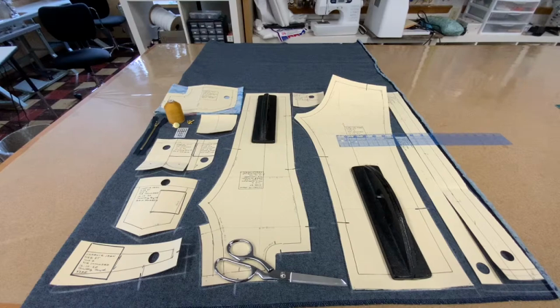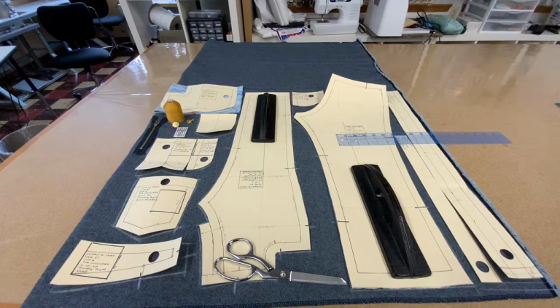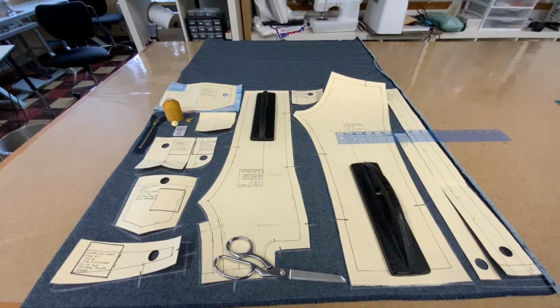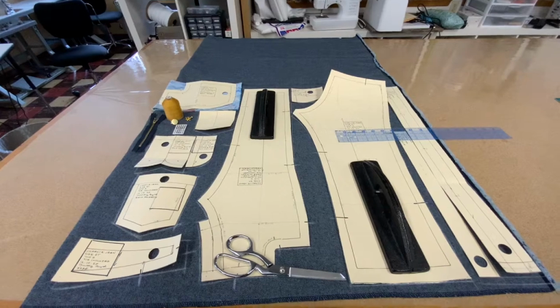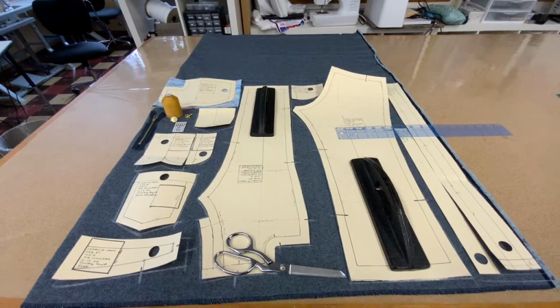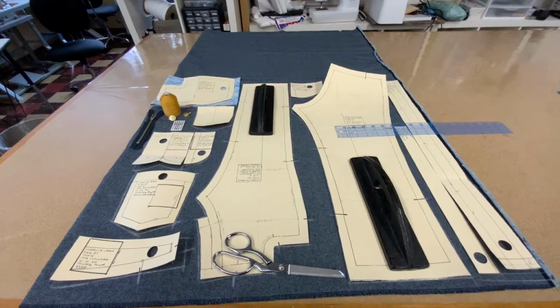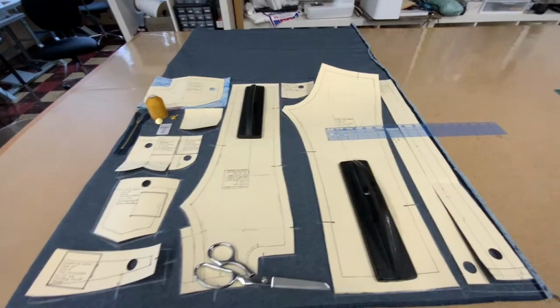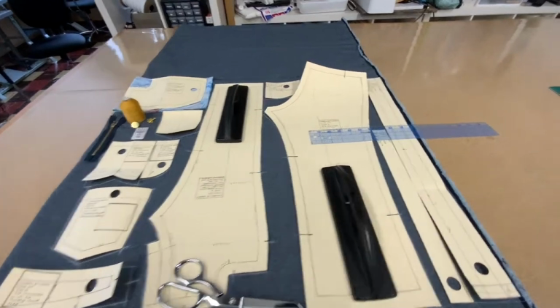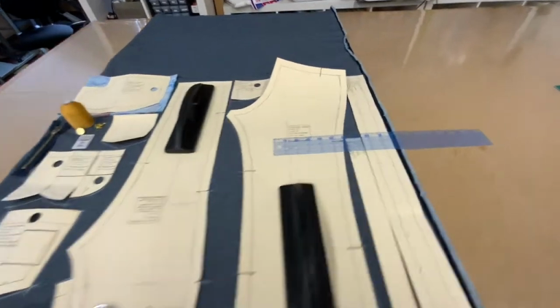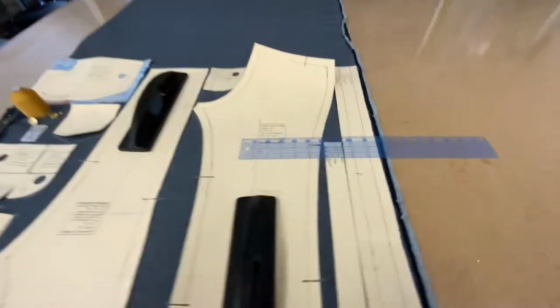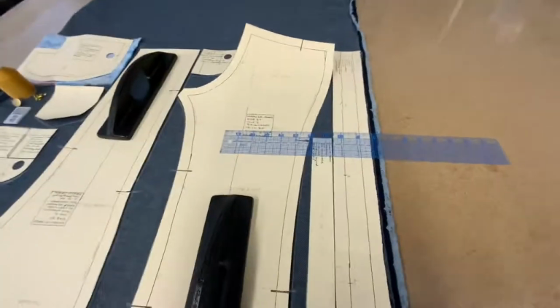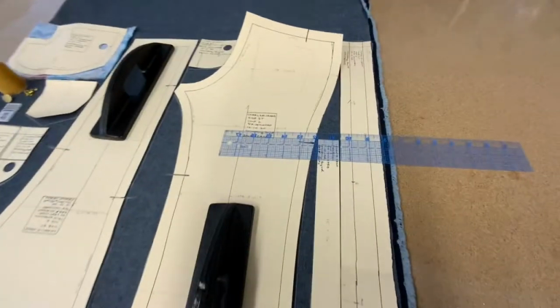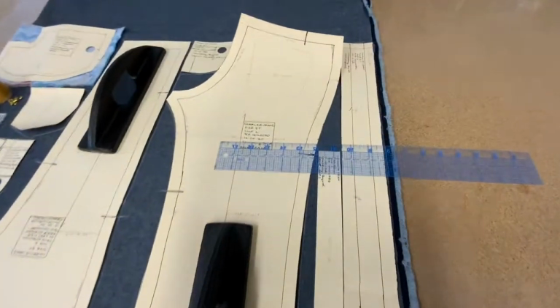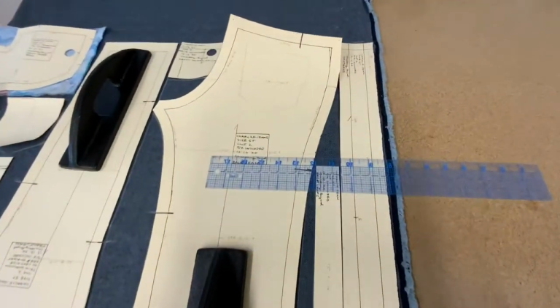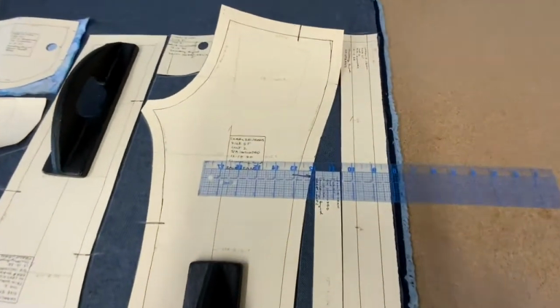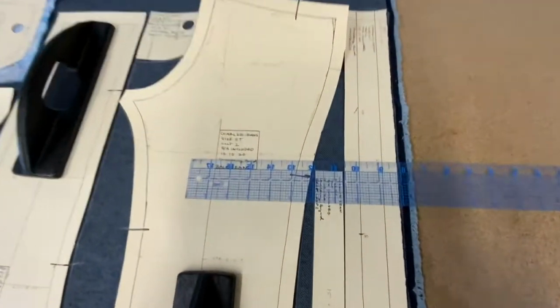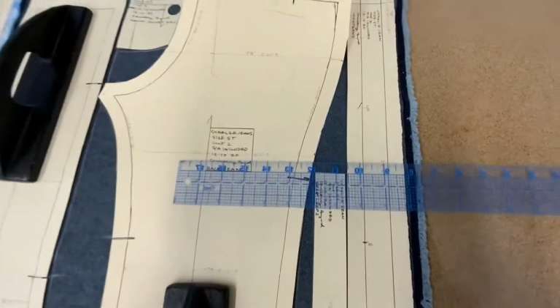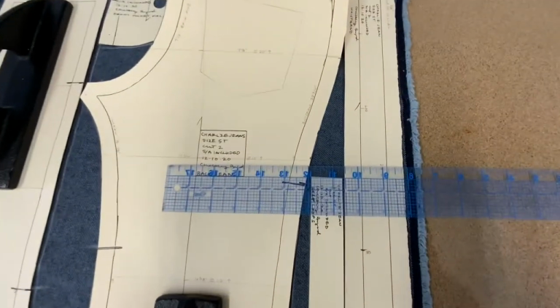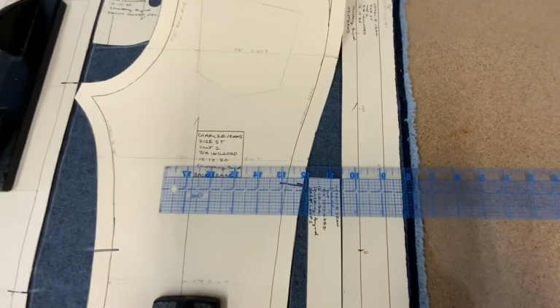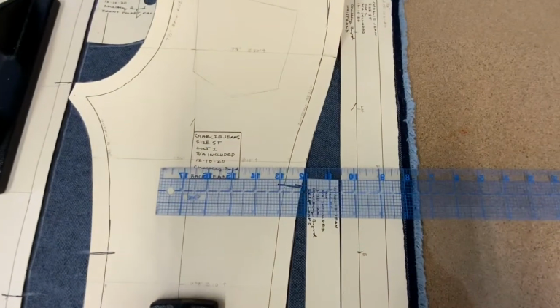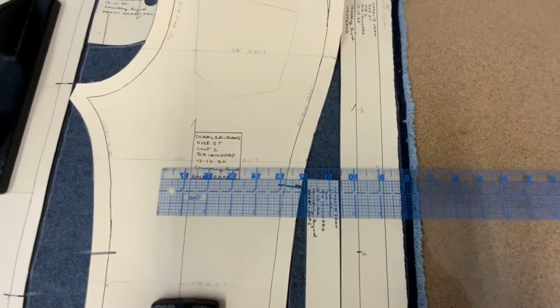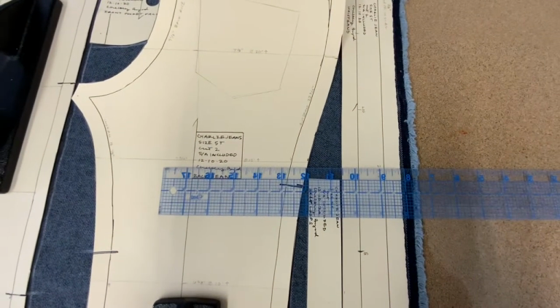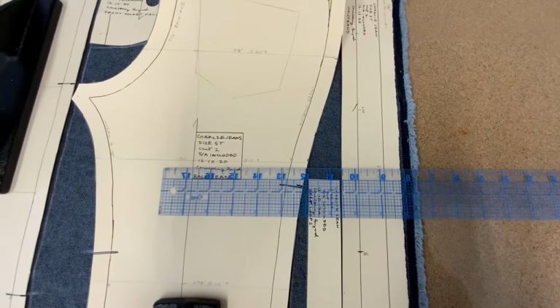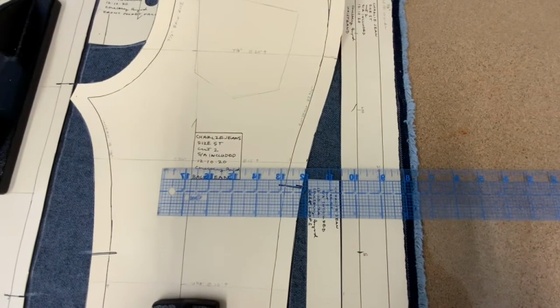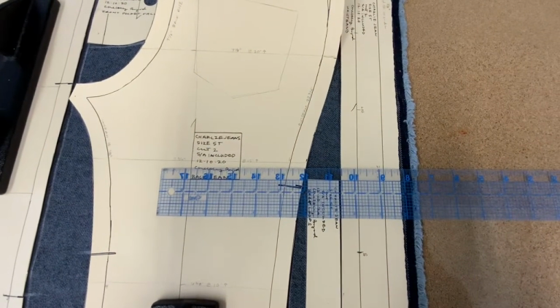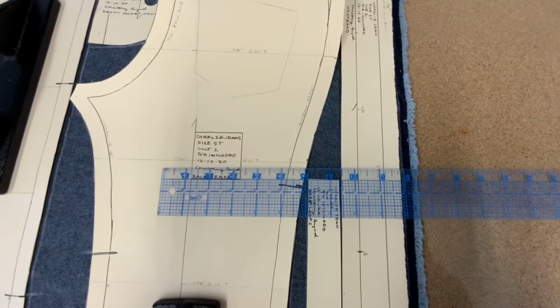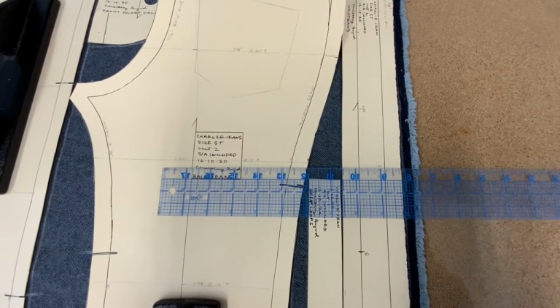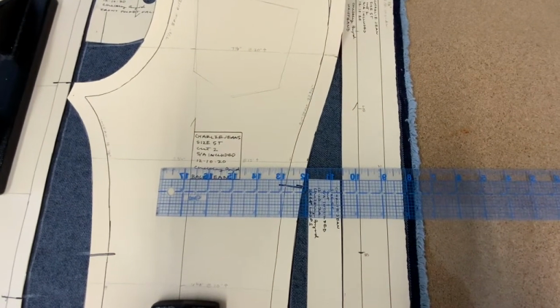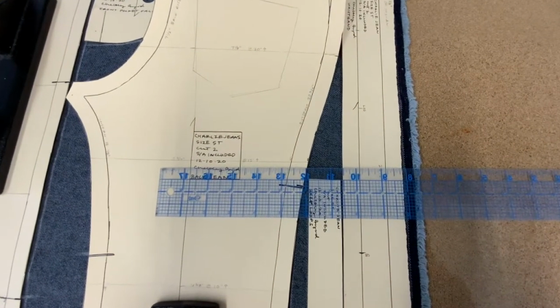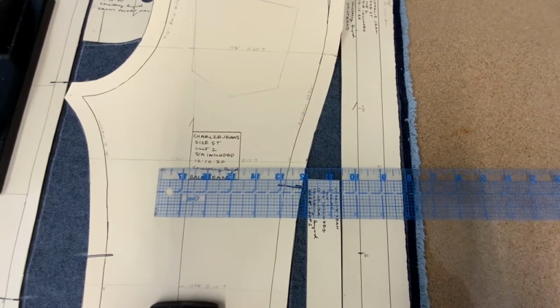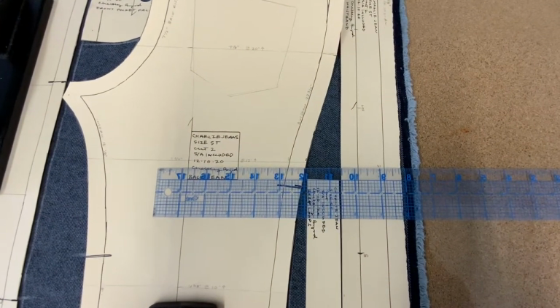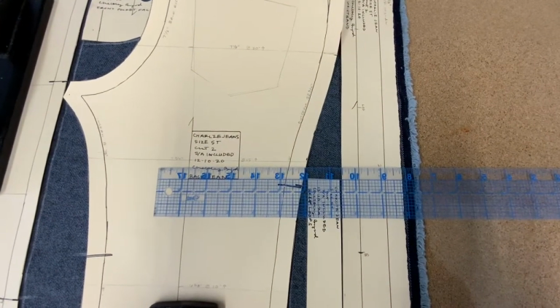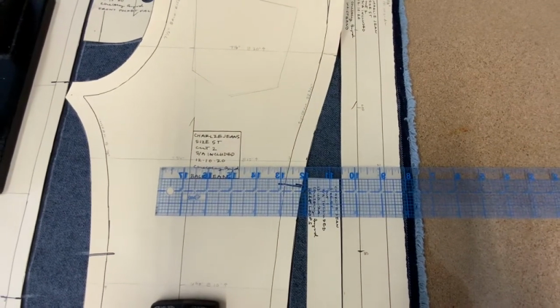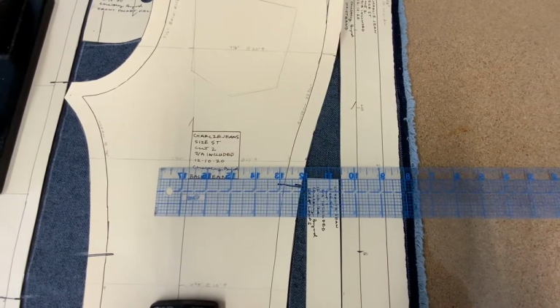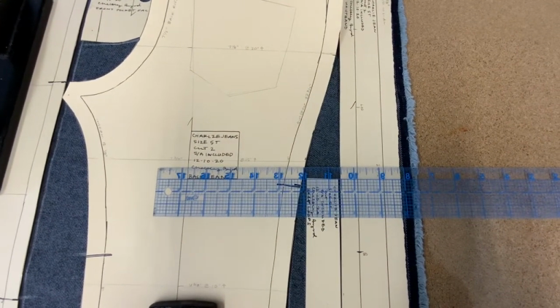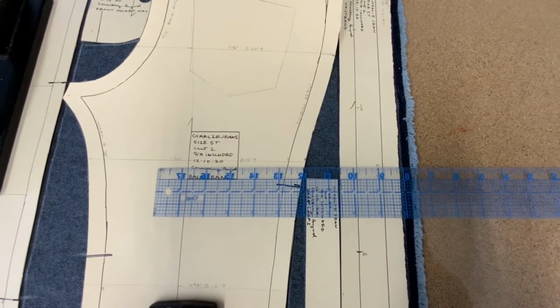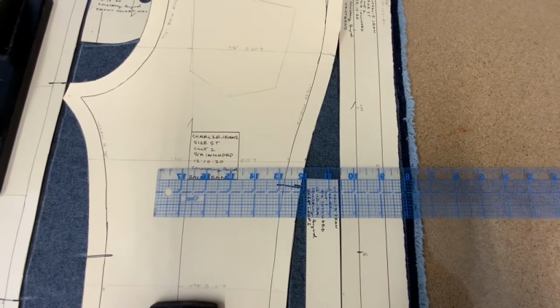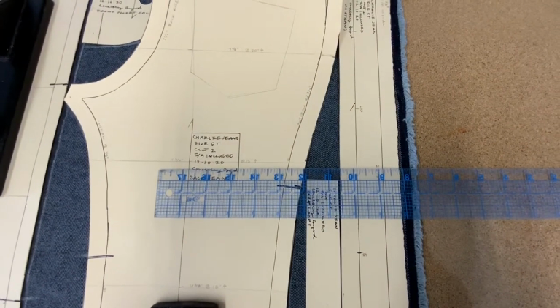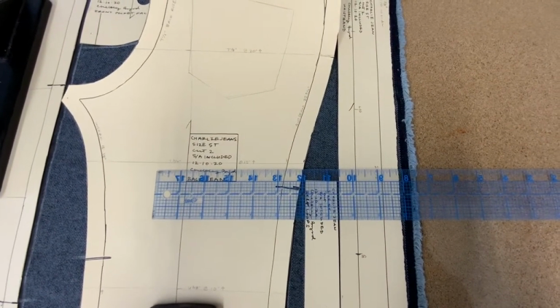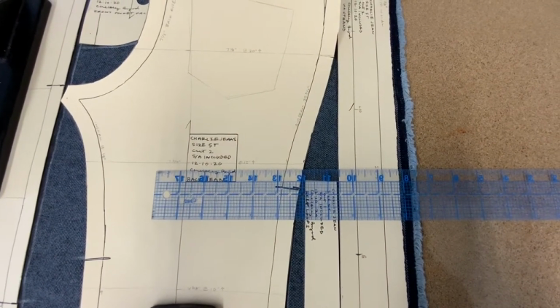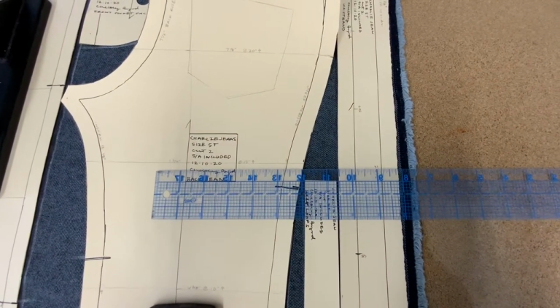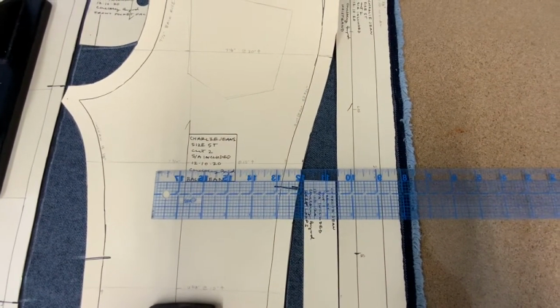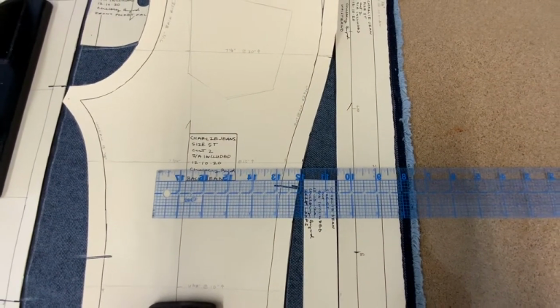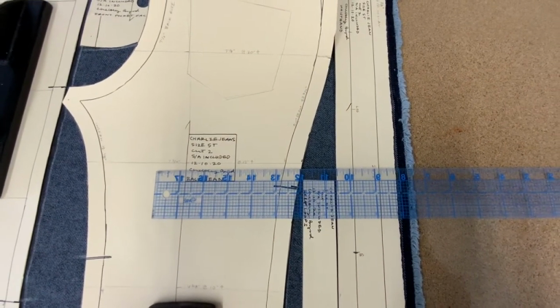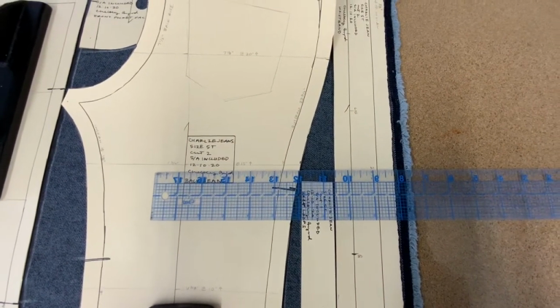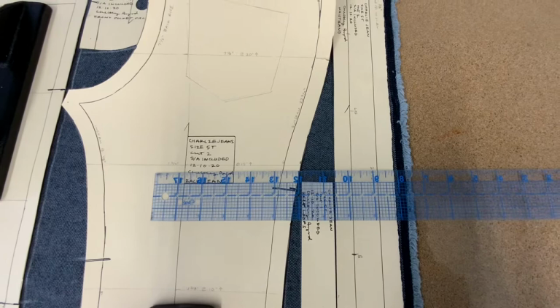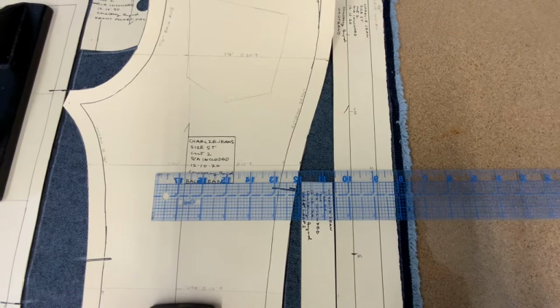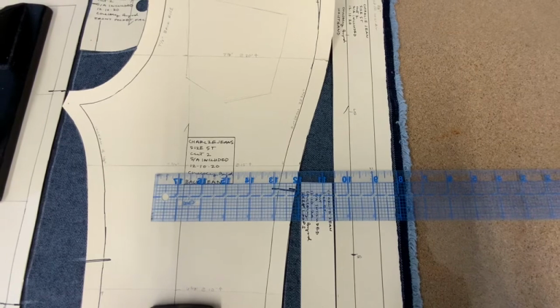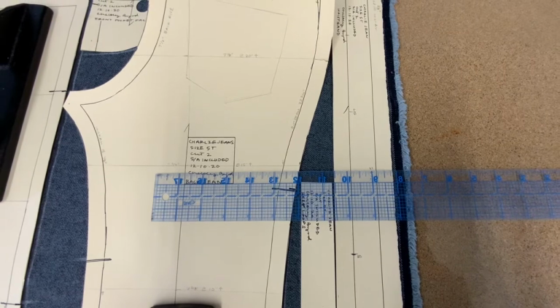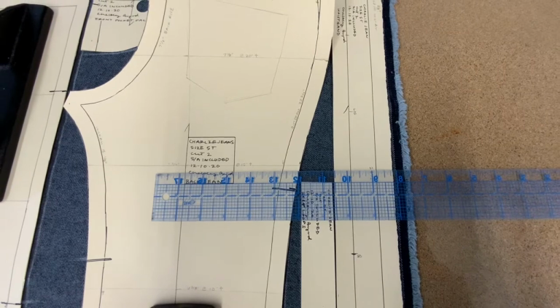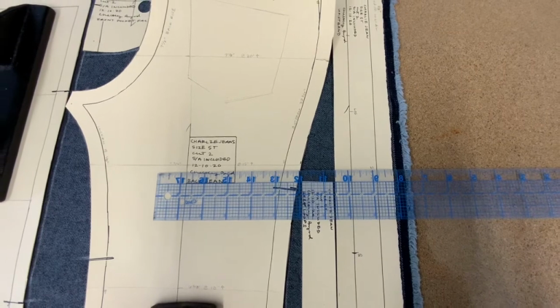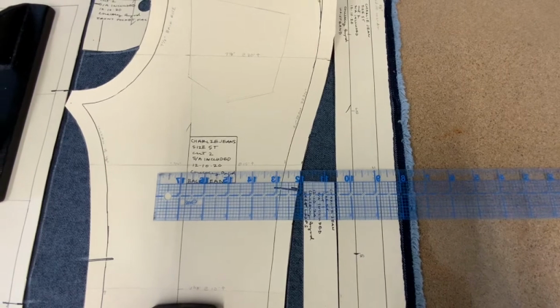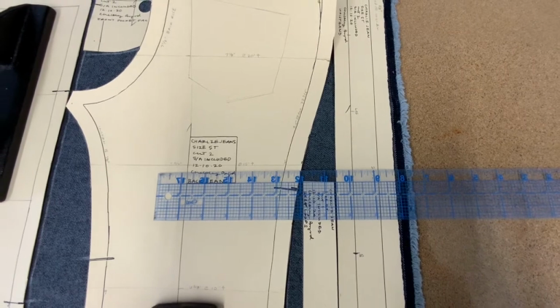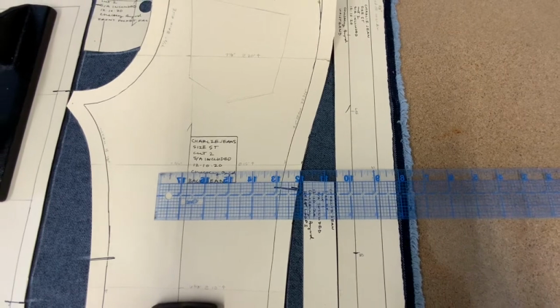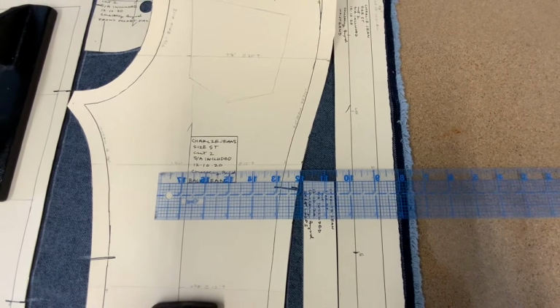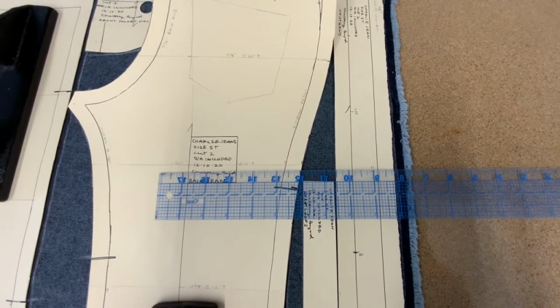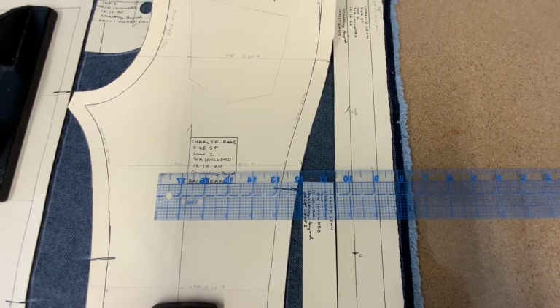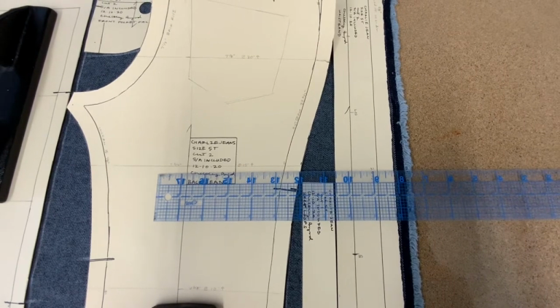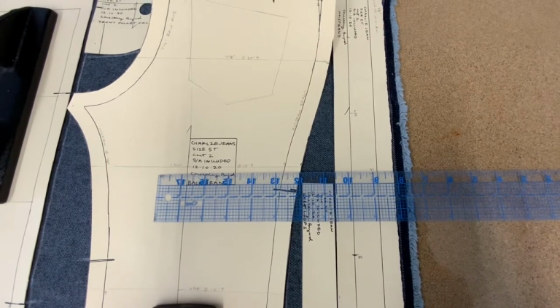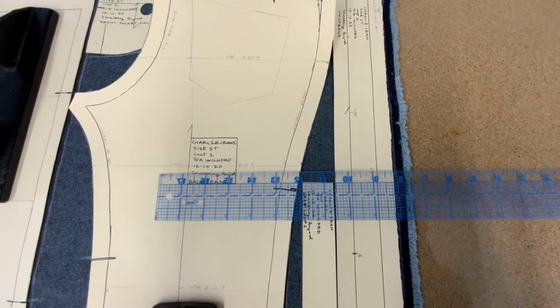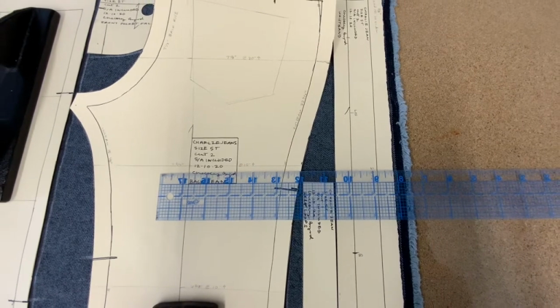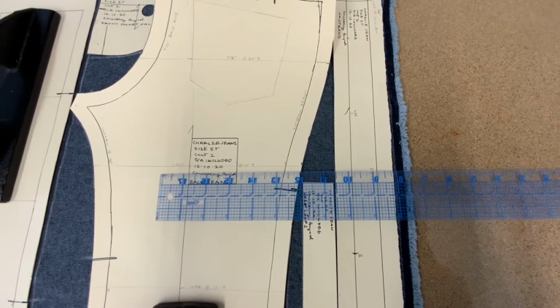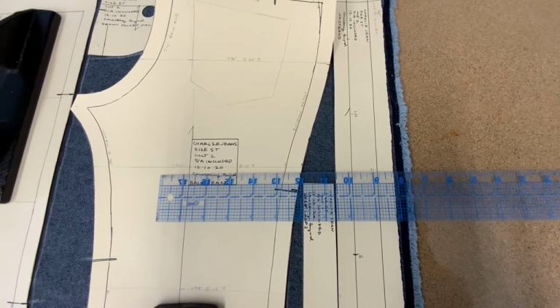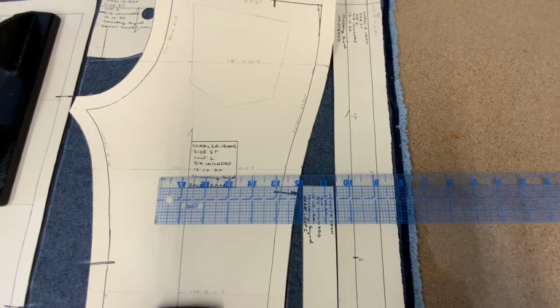To begin your jeans, pre-wash and dry your fabric. Press it, fold it in half, and then line up your fabric on grain.